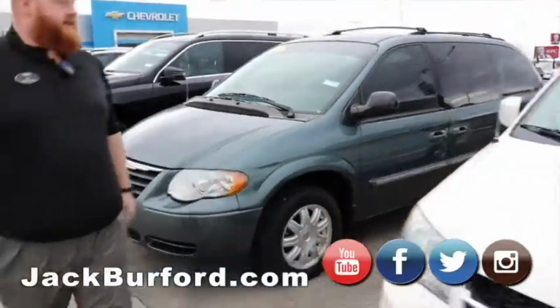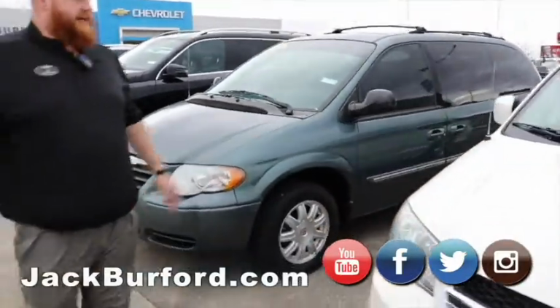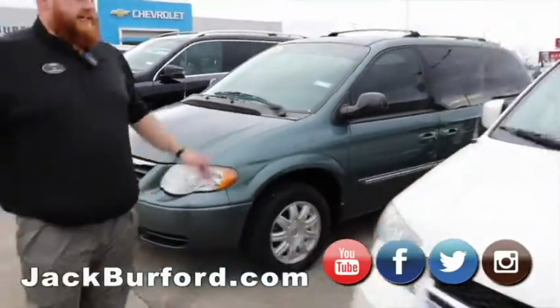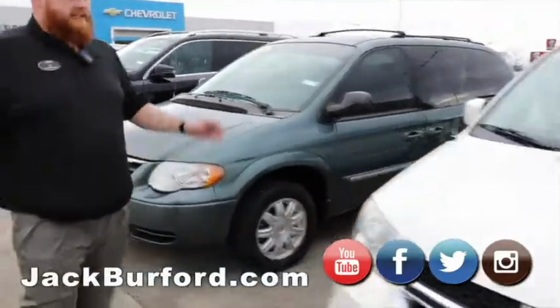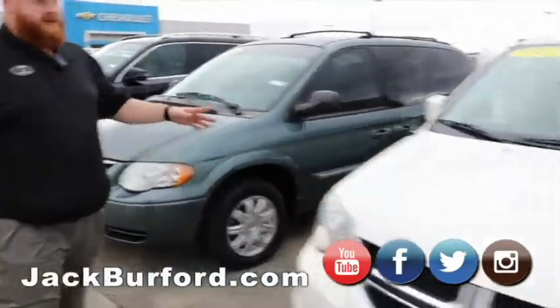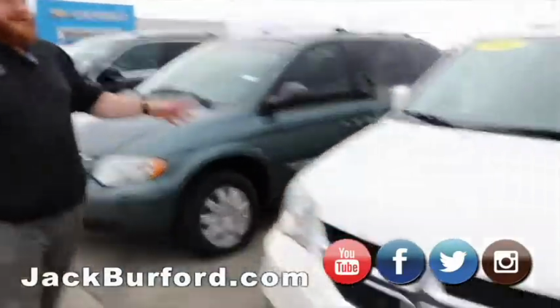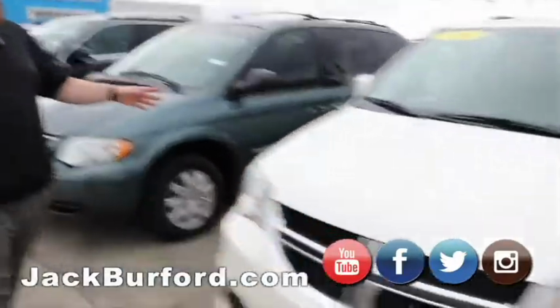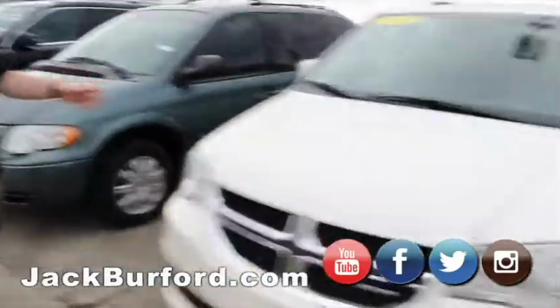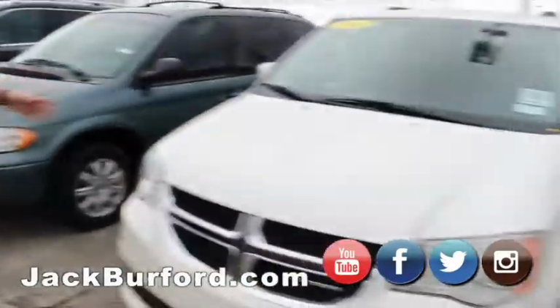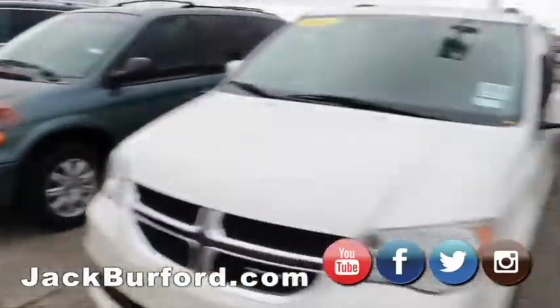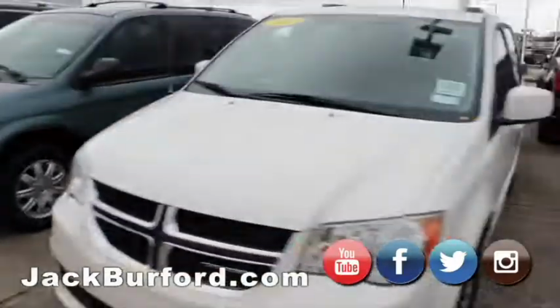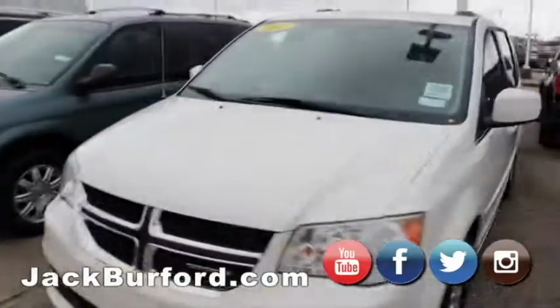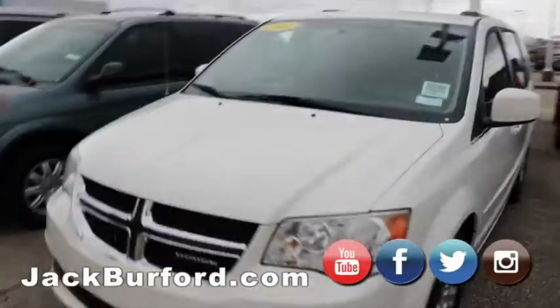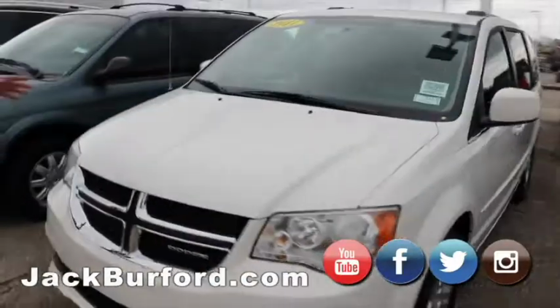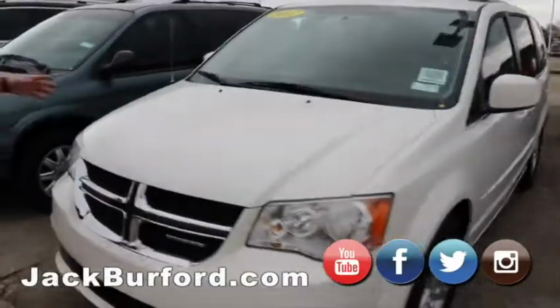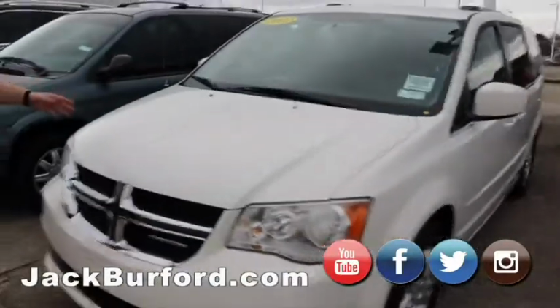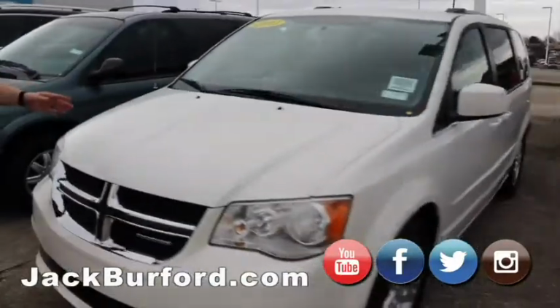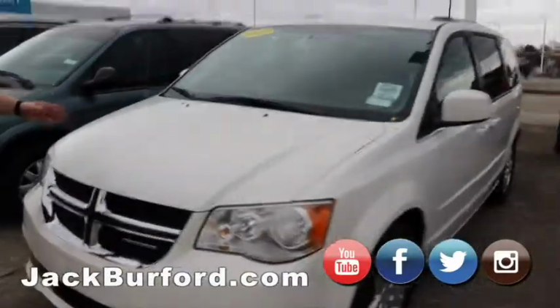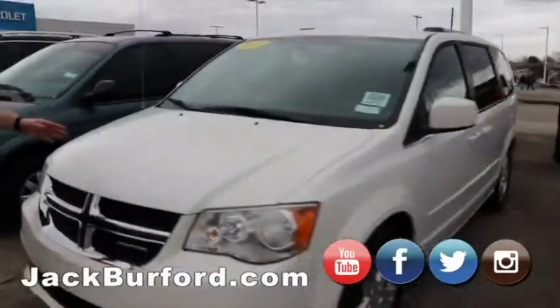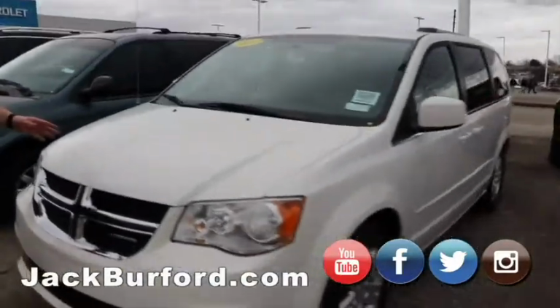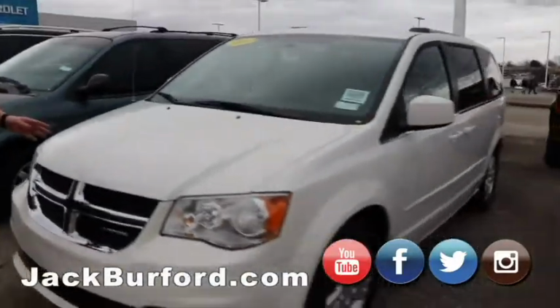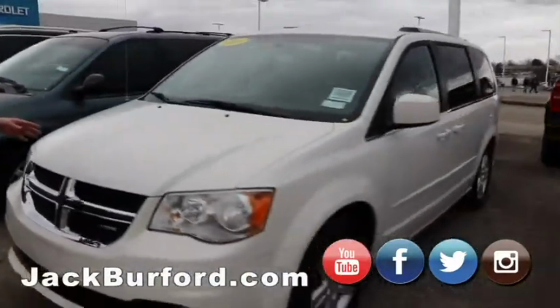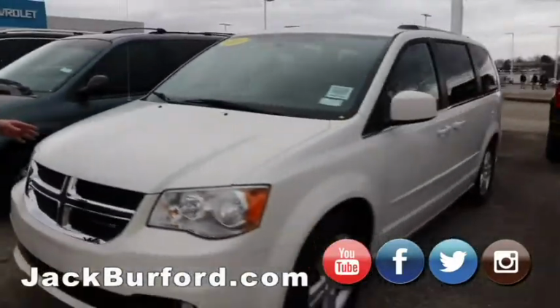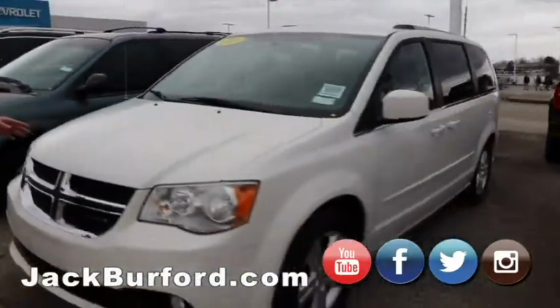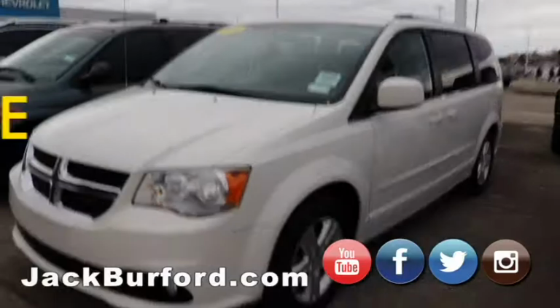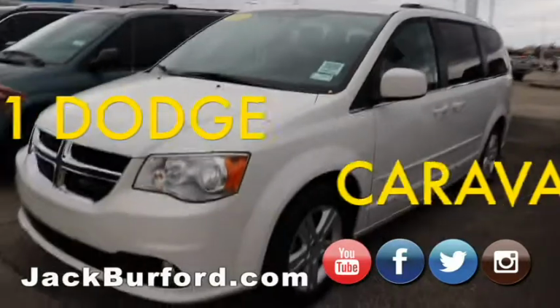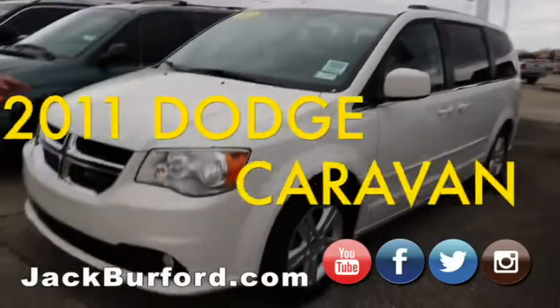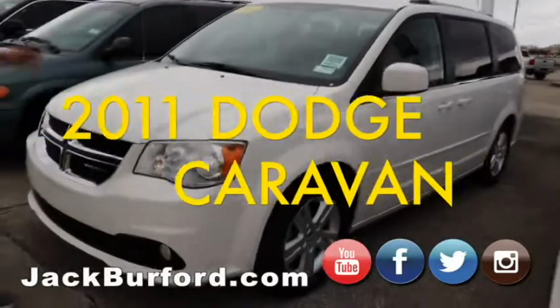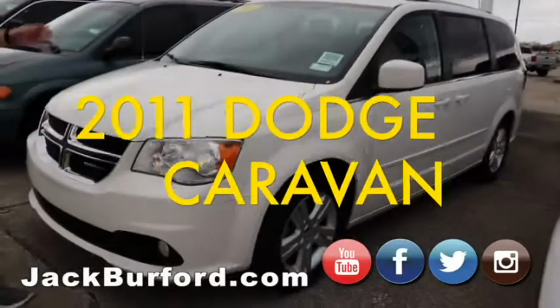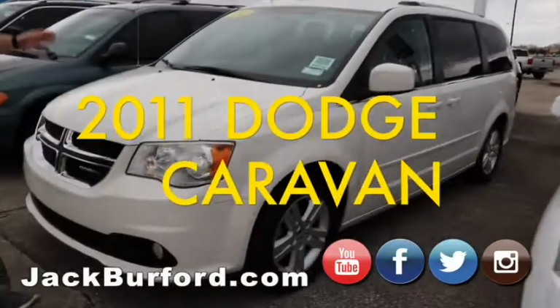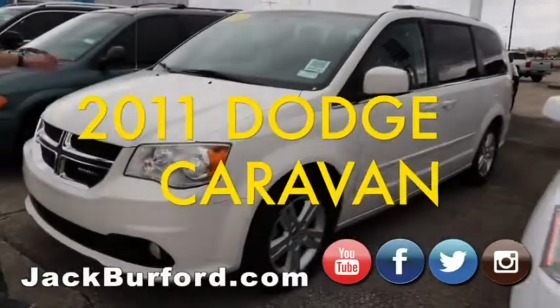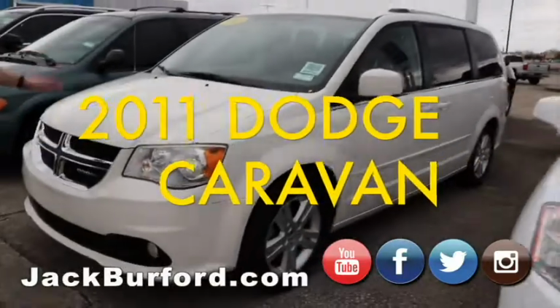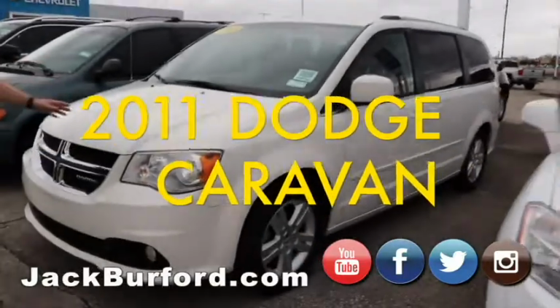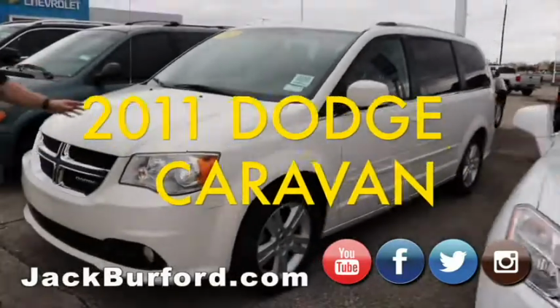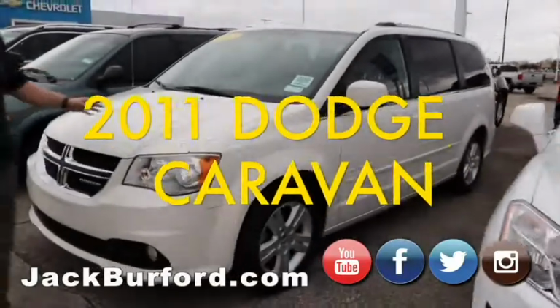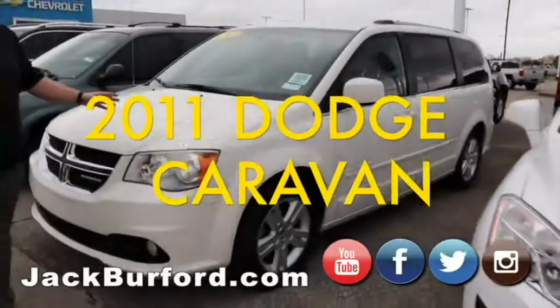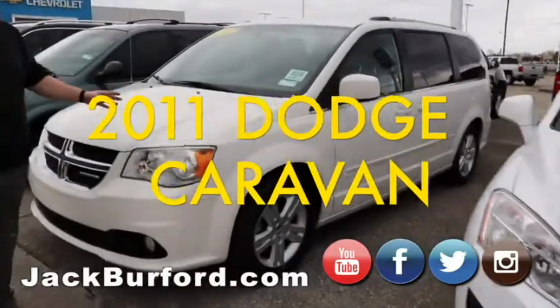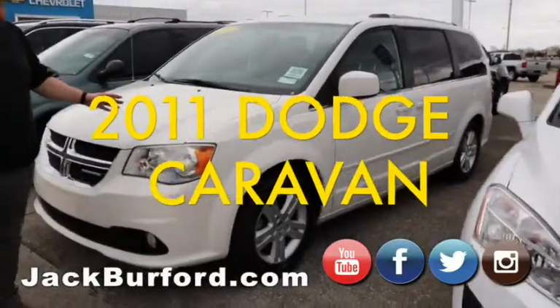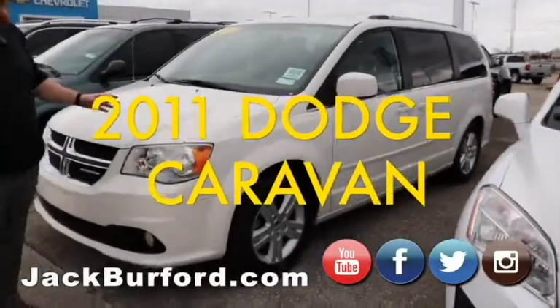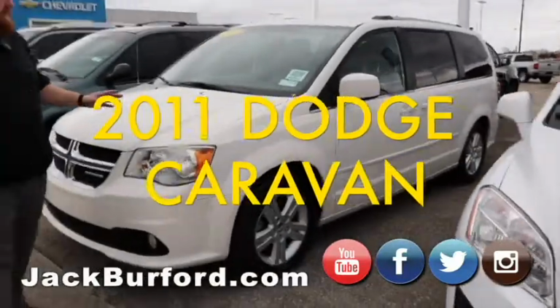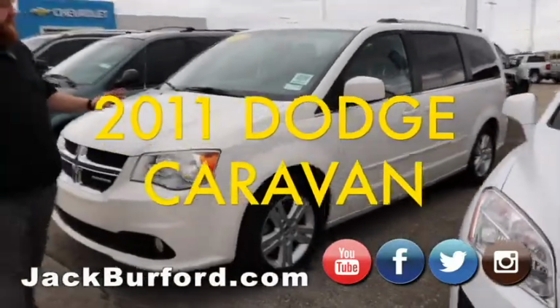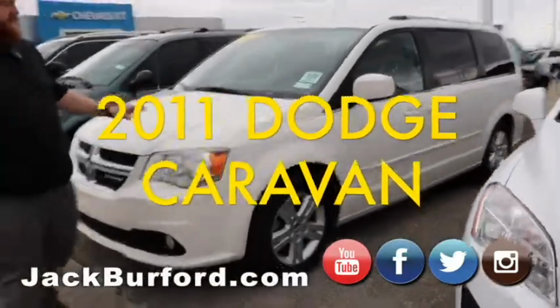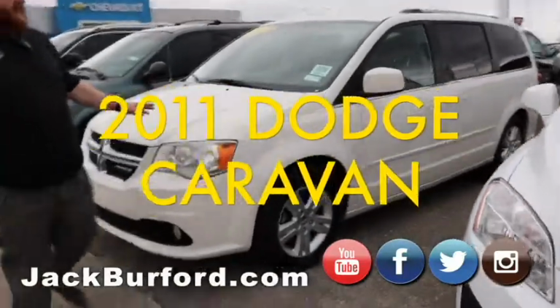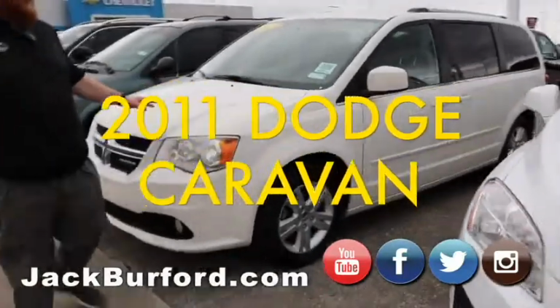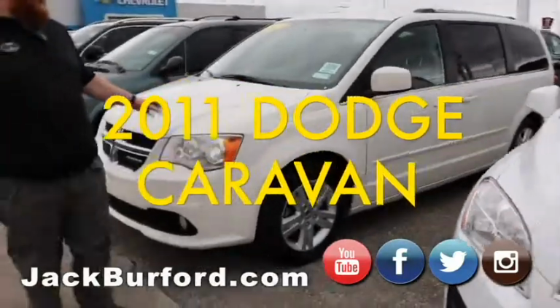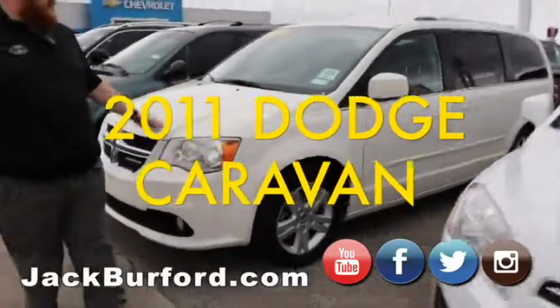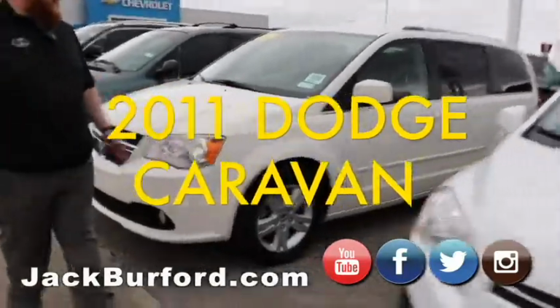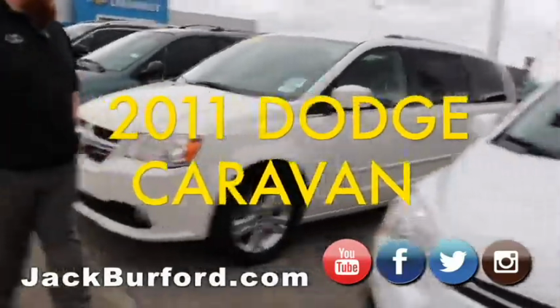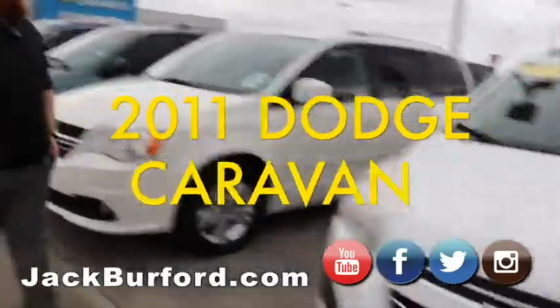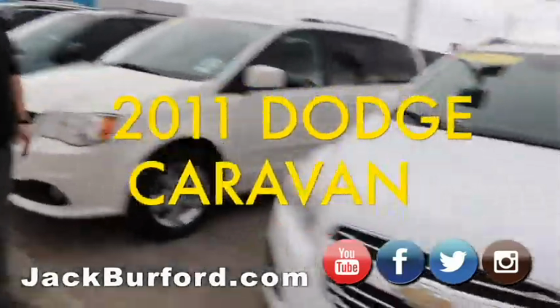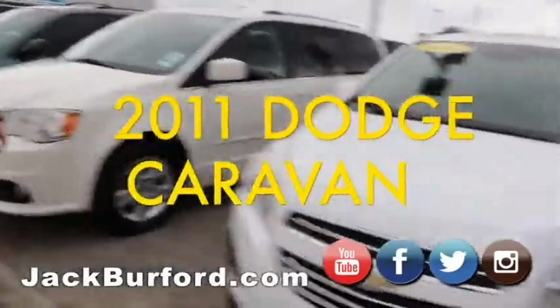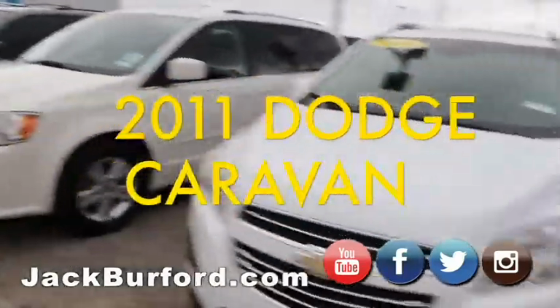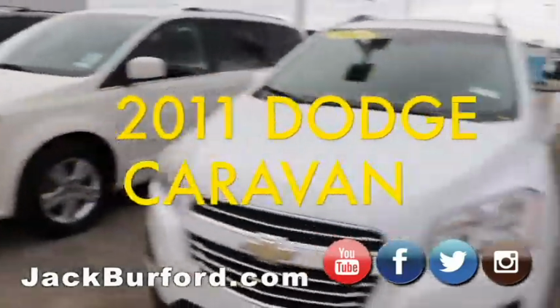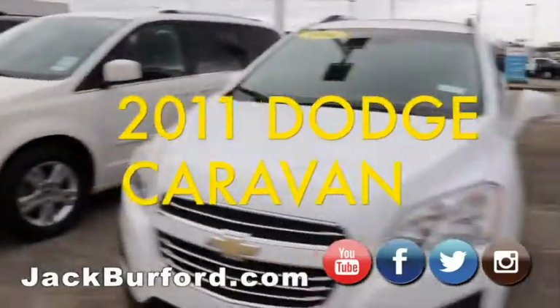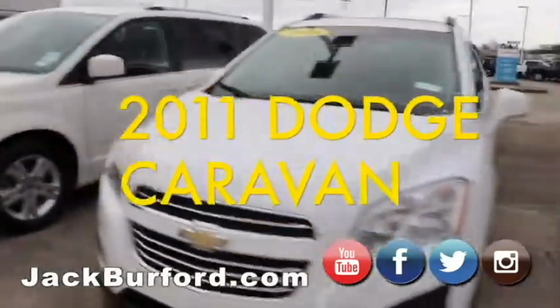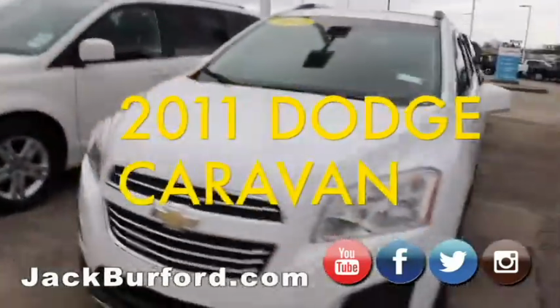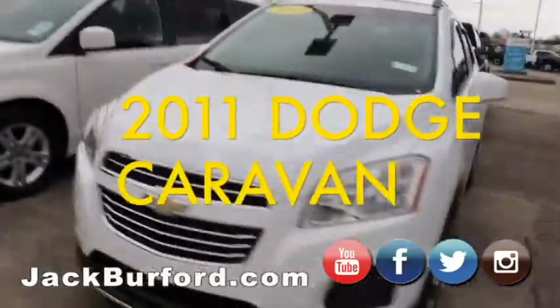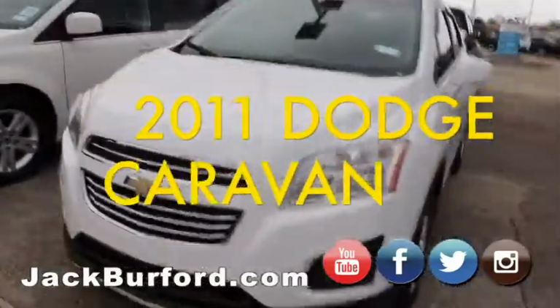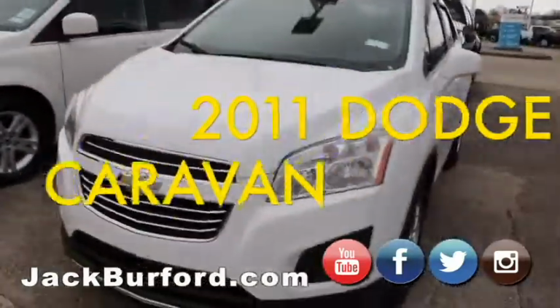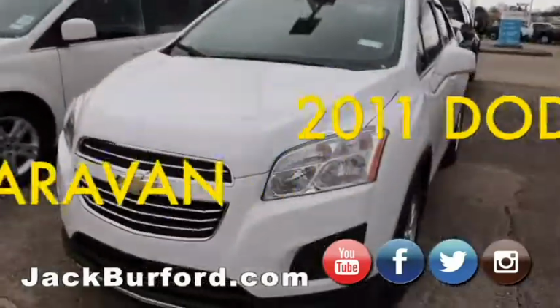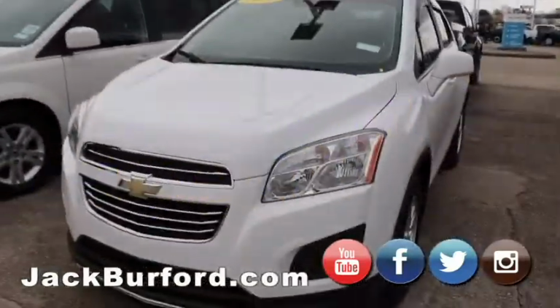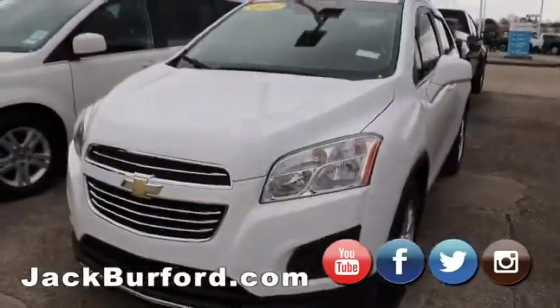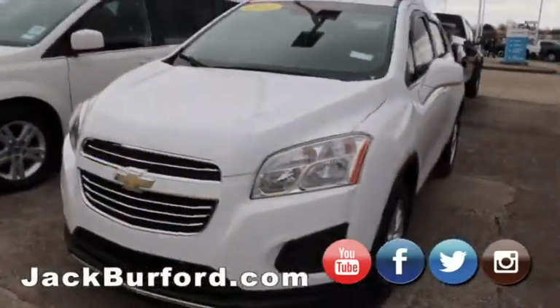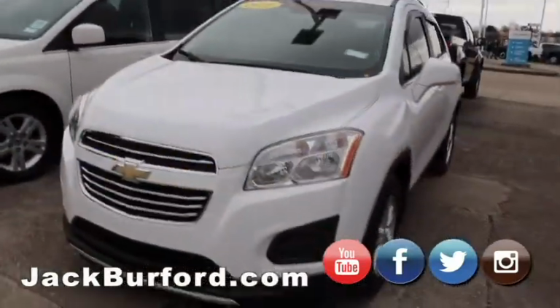We've got a 2011 Dodge Caravan. It's a great vehicle, it's in great shape, with a really nice interior.